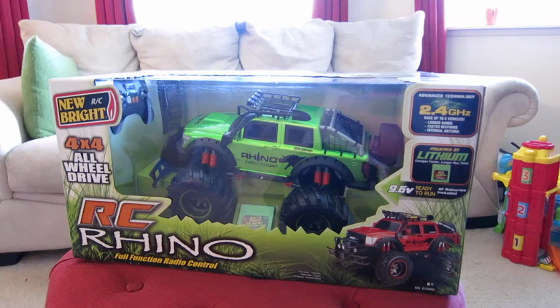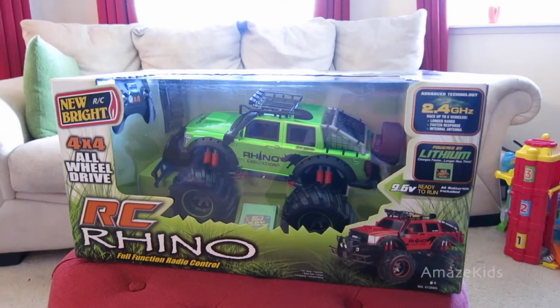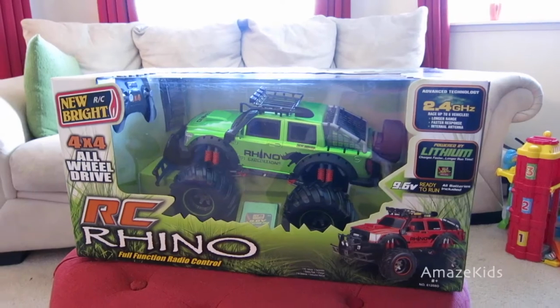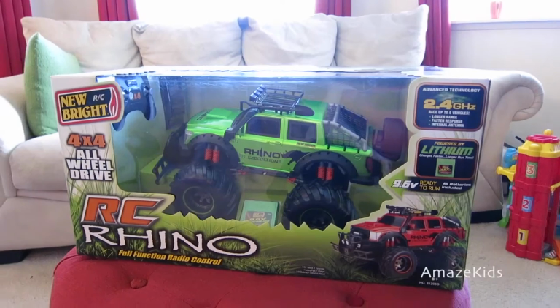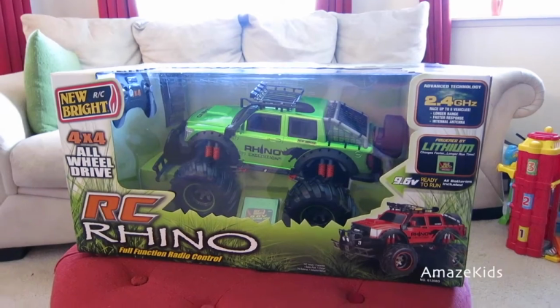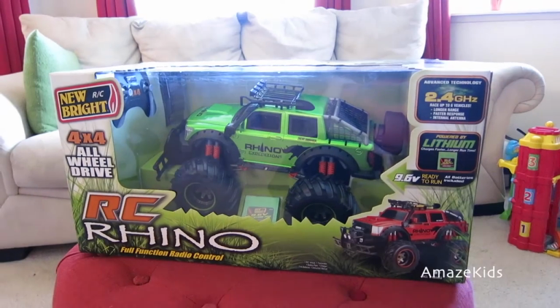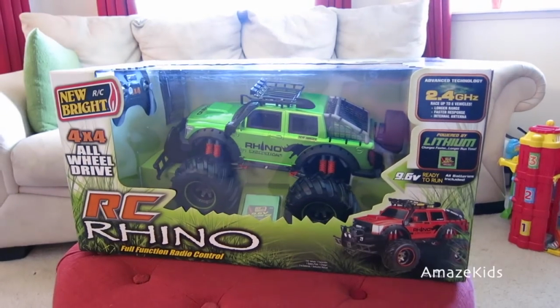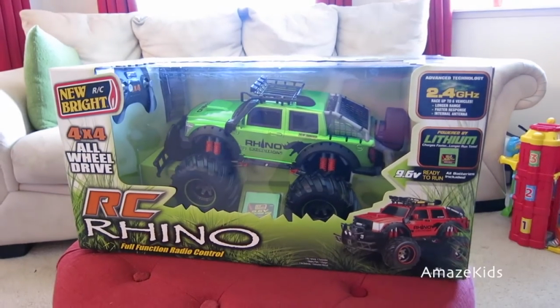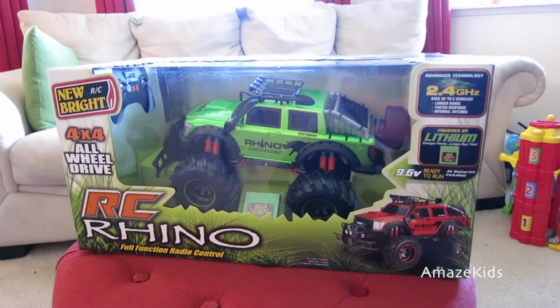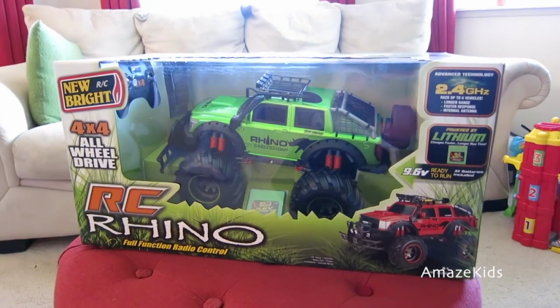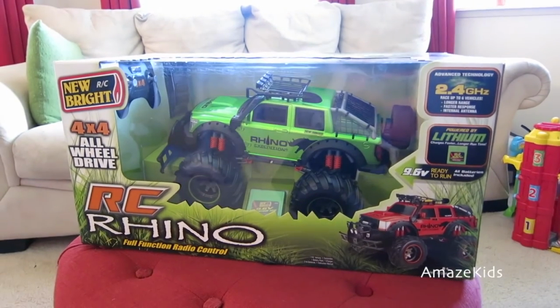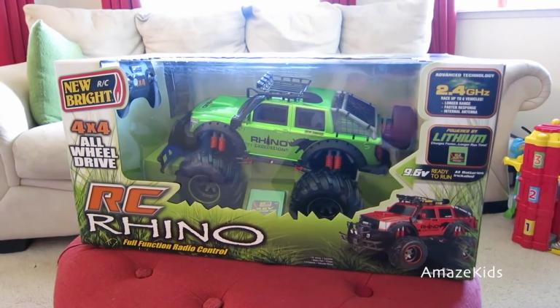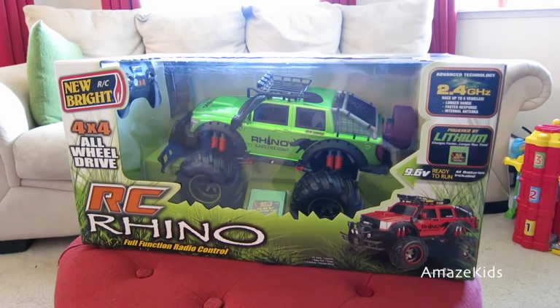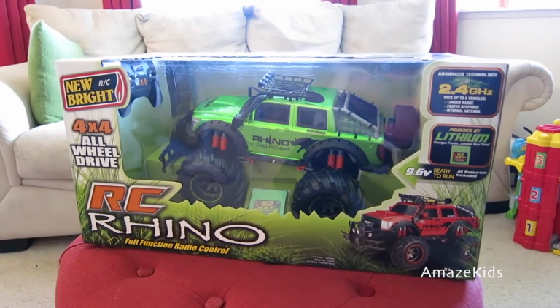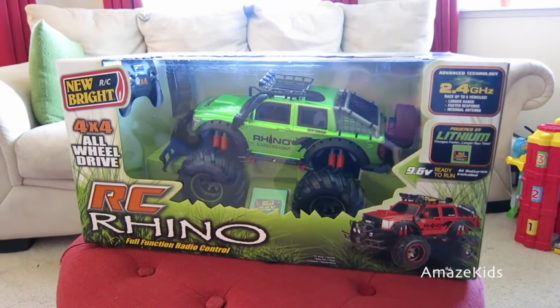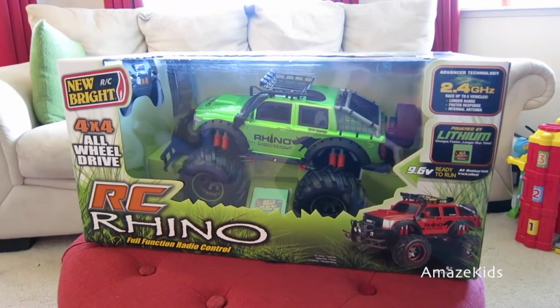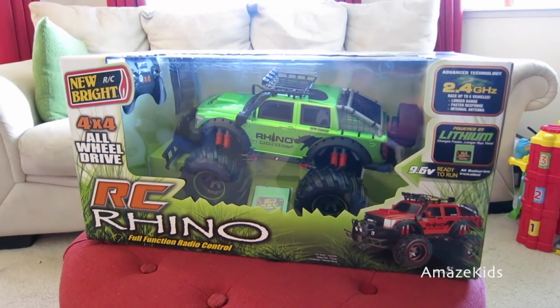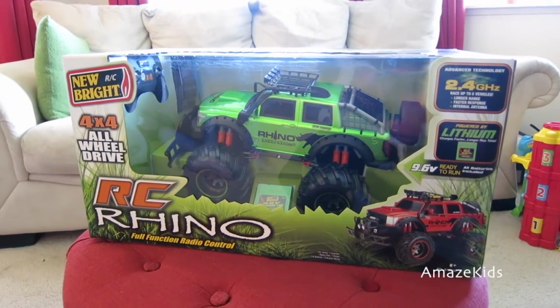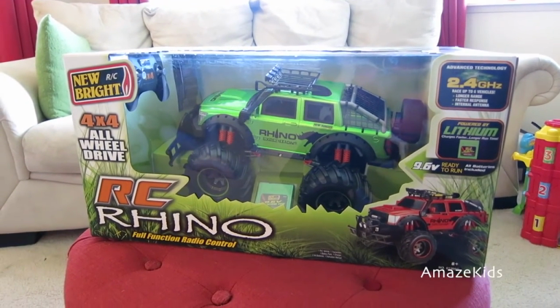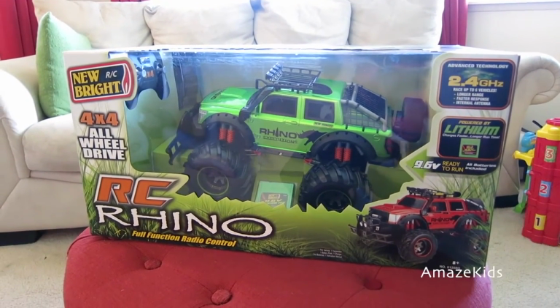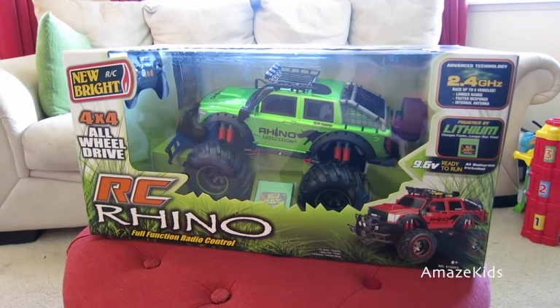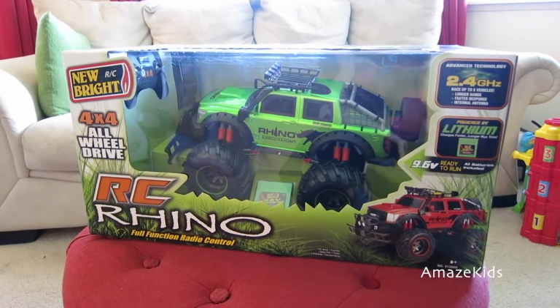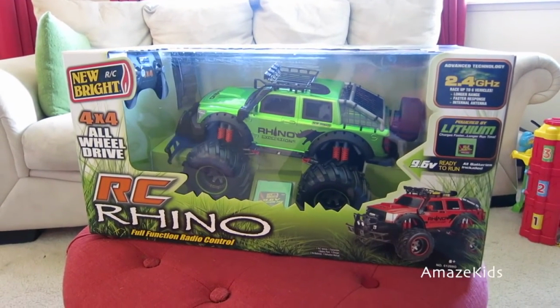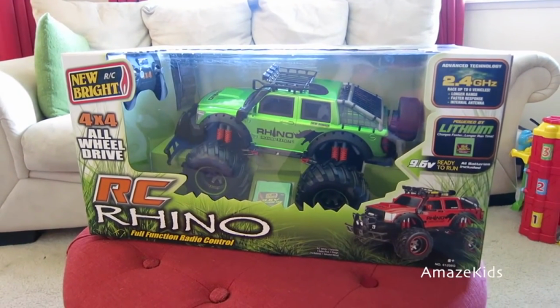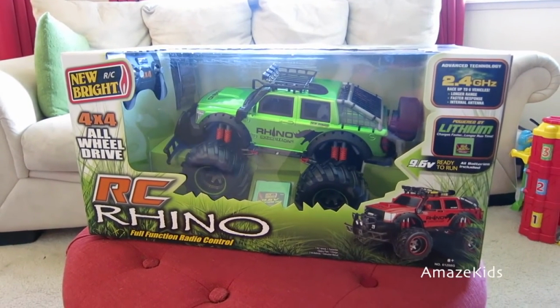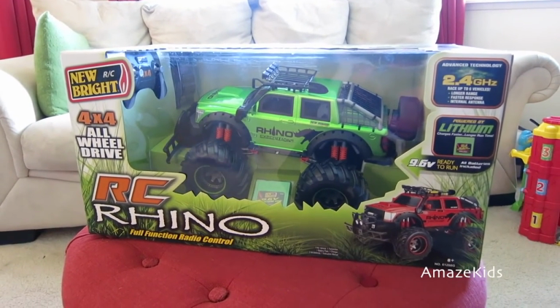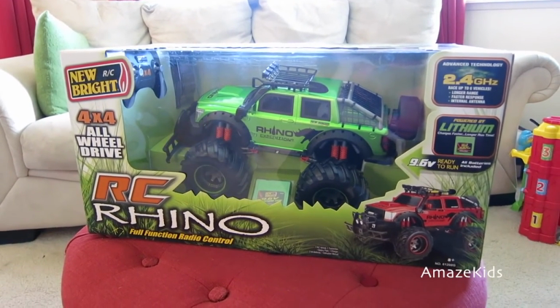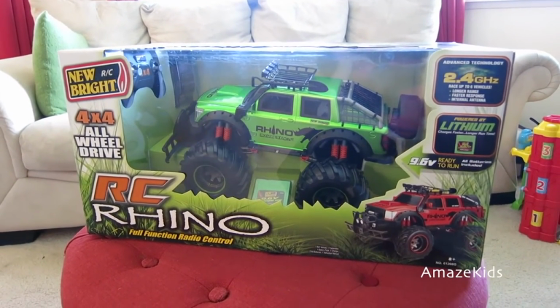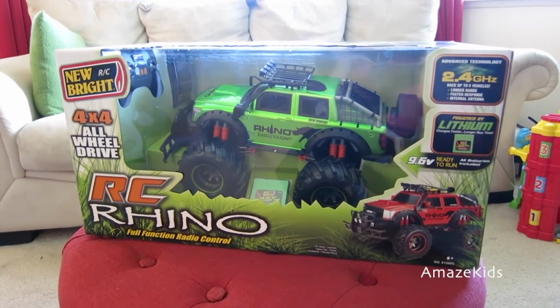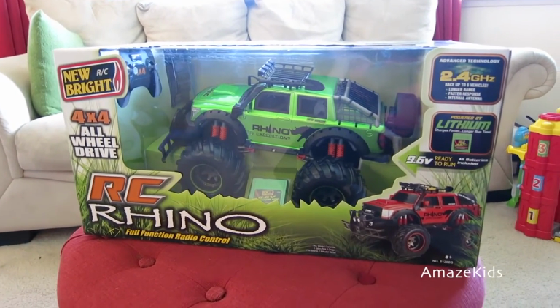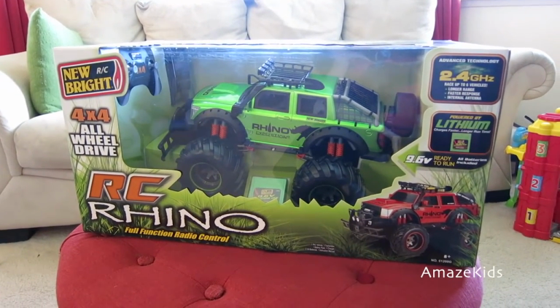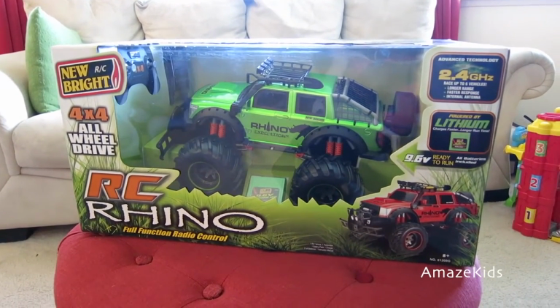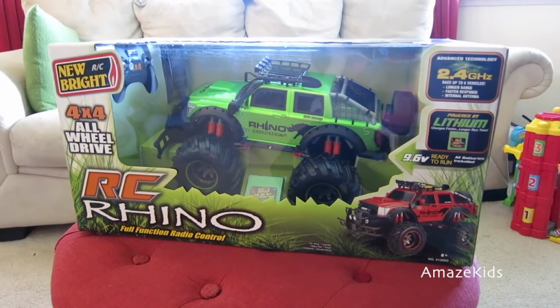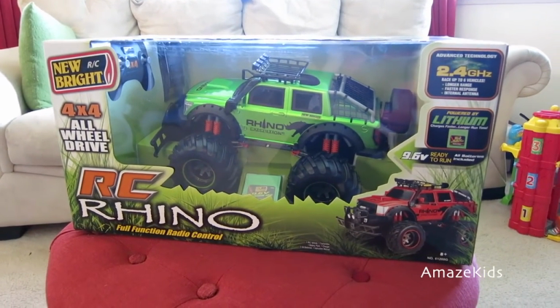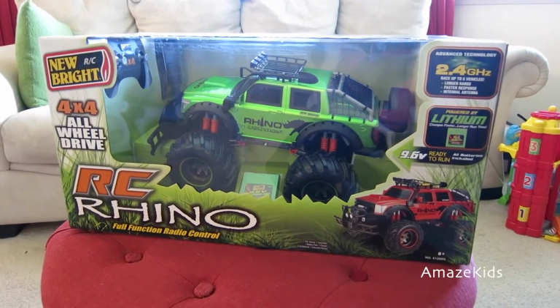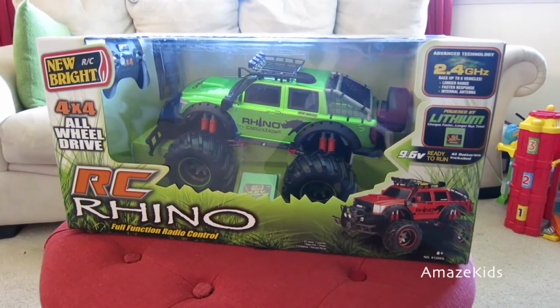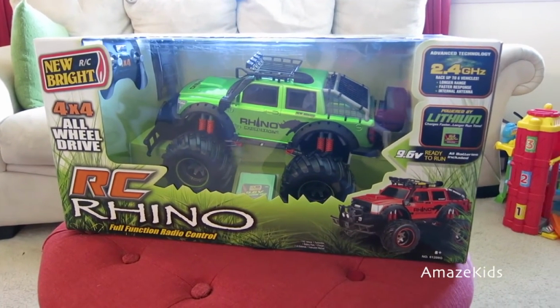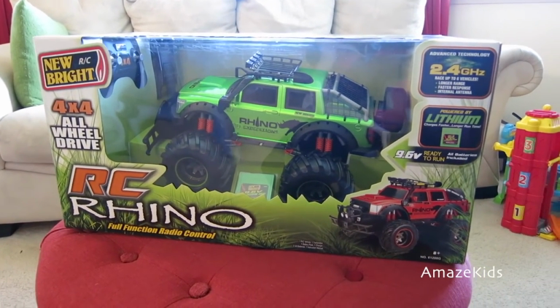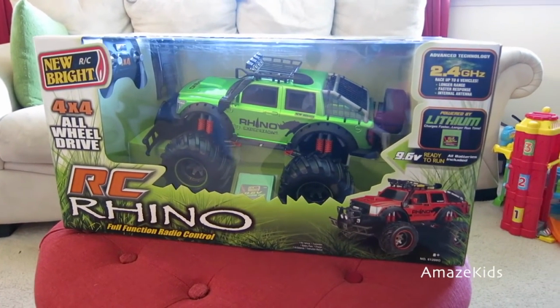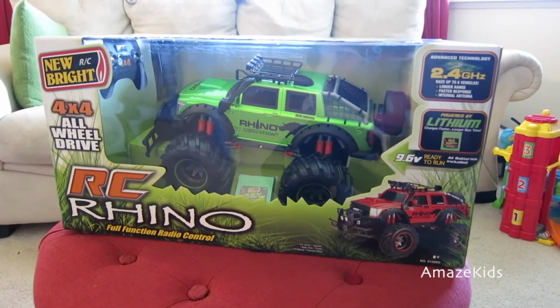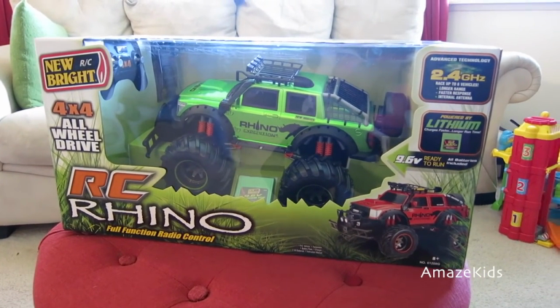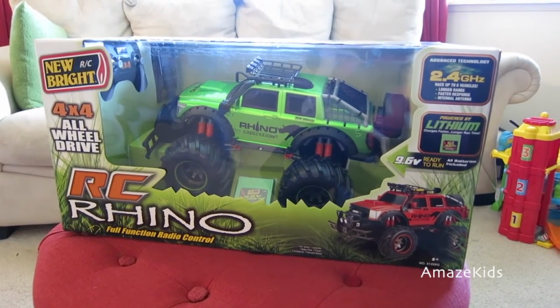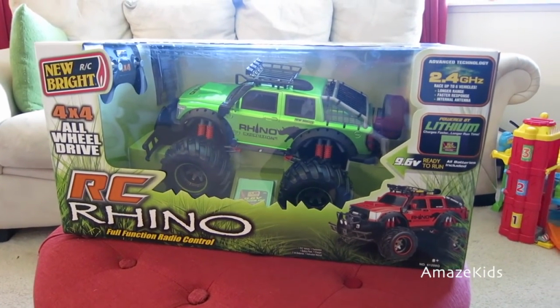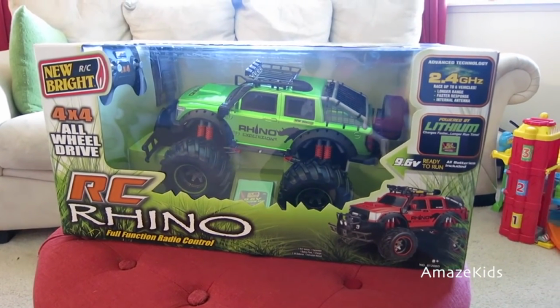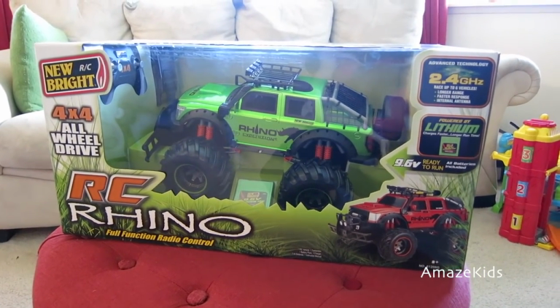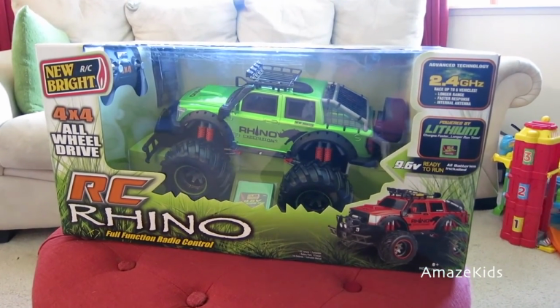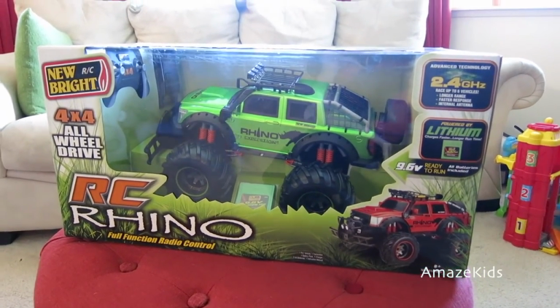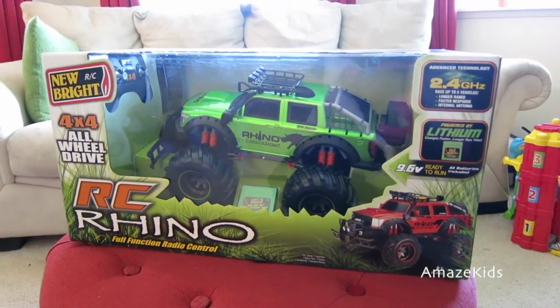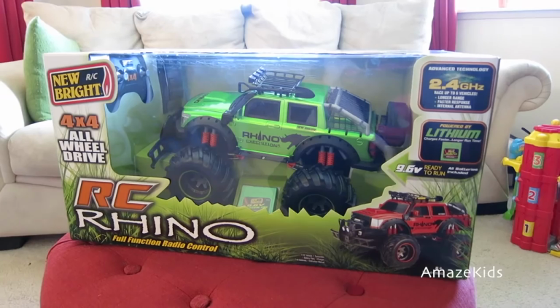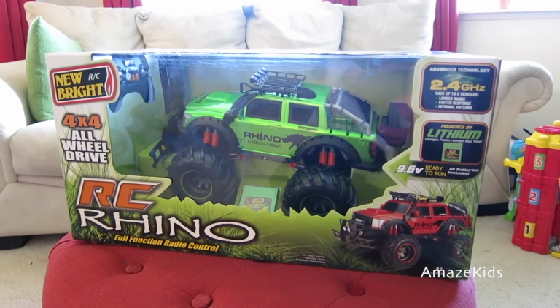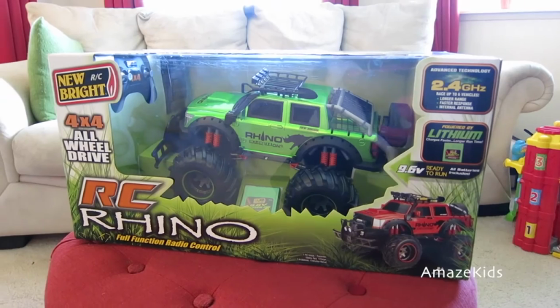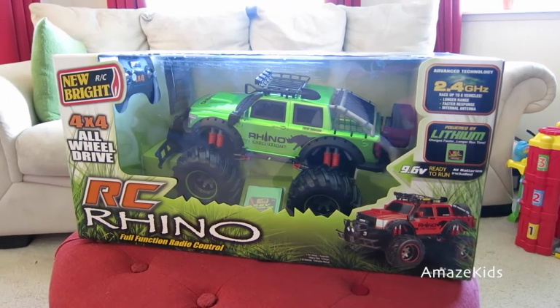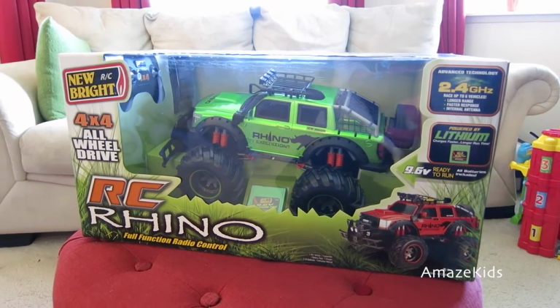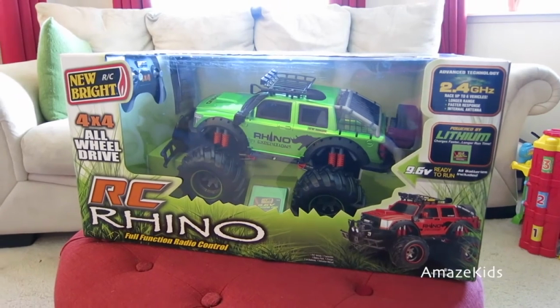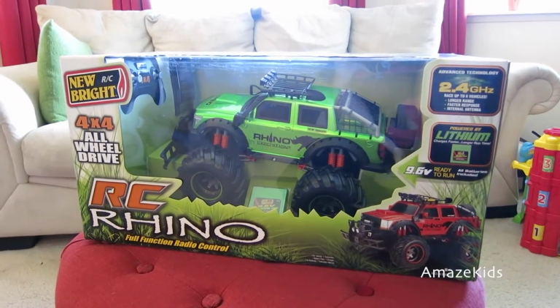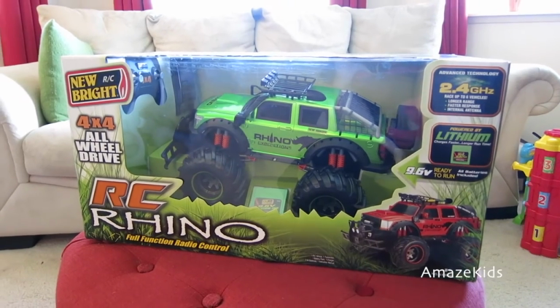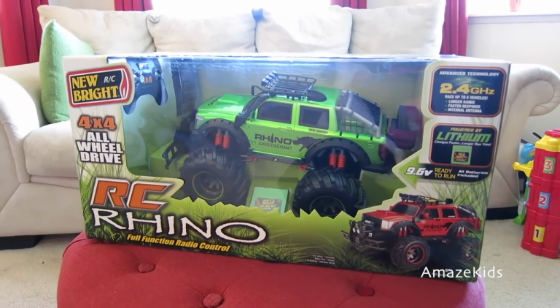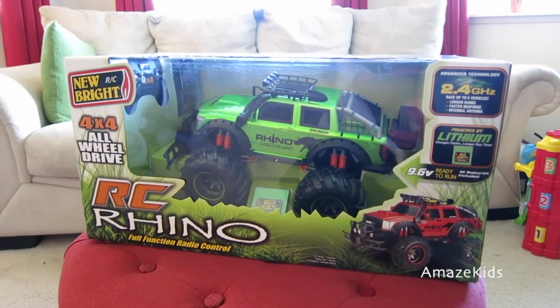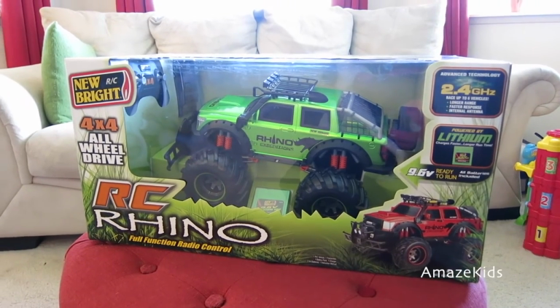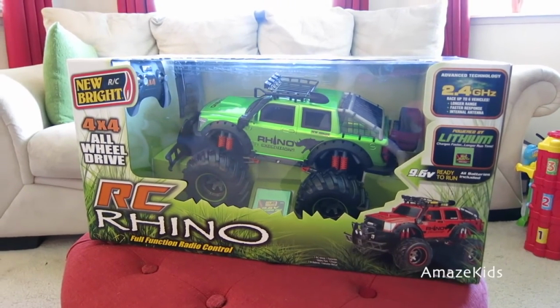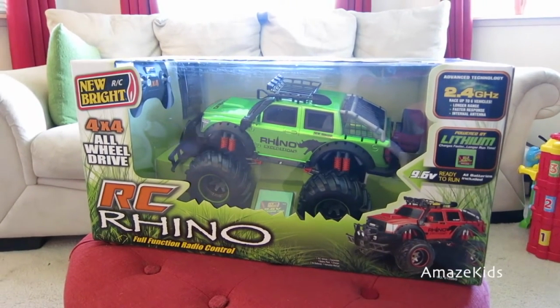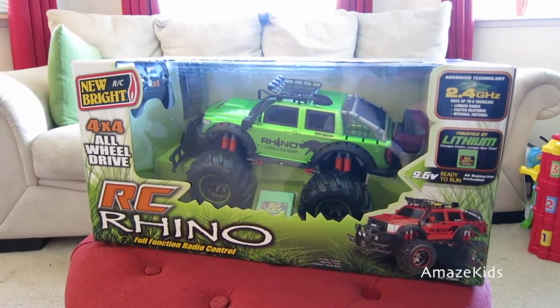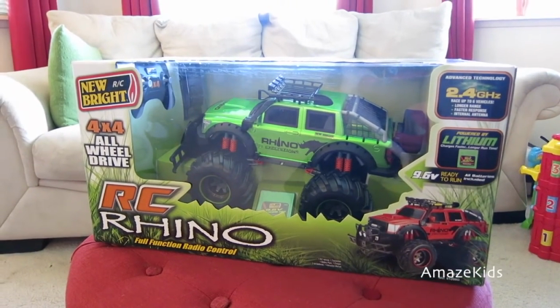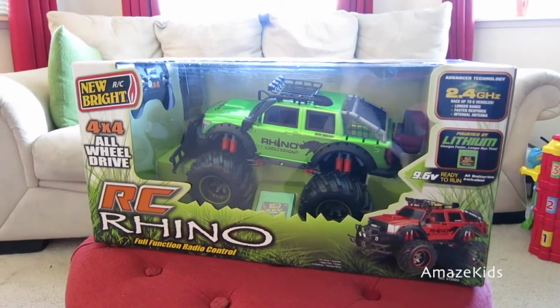Hi kids! Today we got this awesome remote control car for our boys, so let's go get them! It's a surprise!